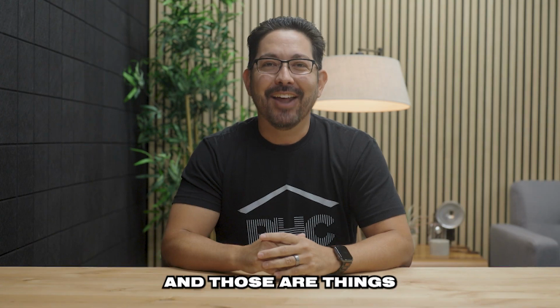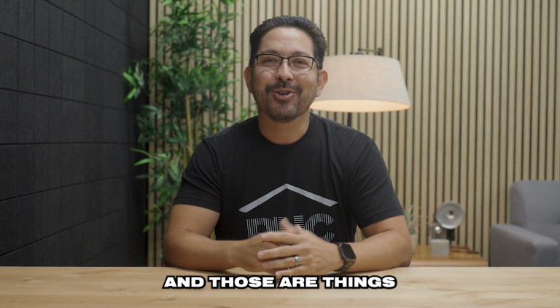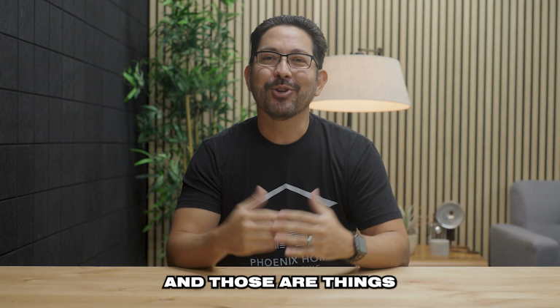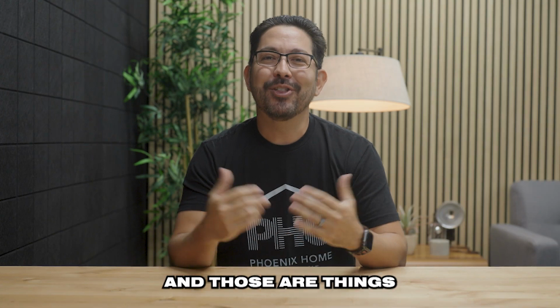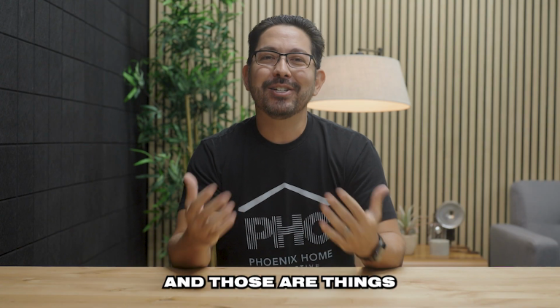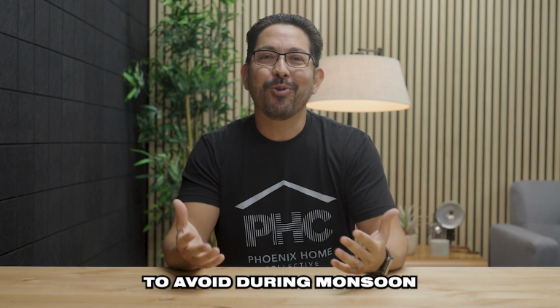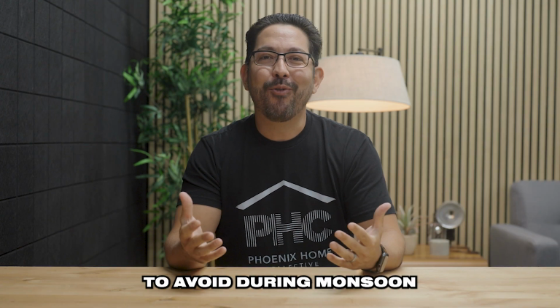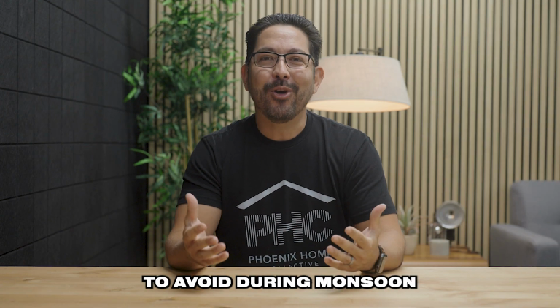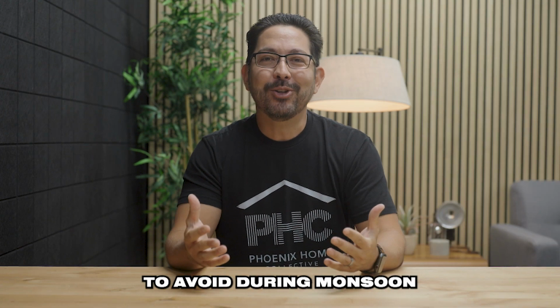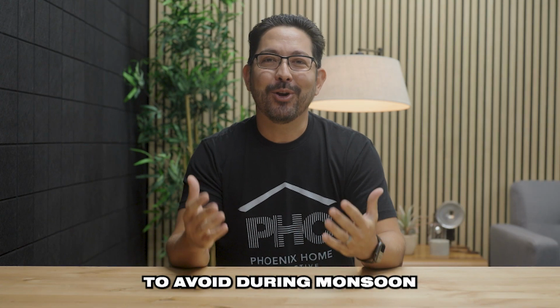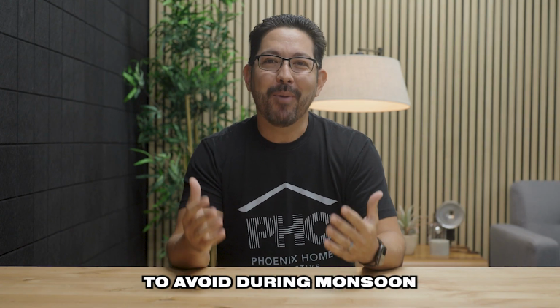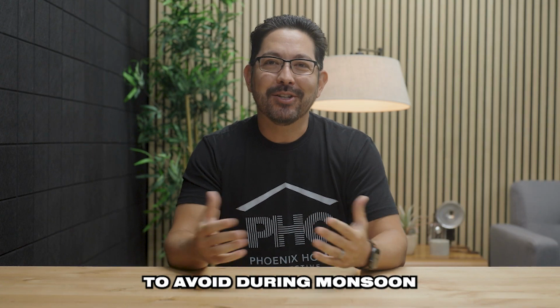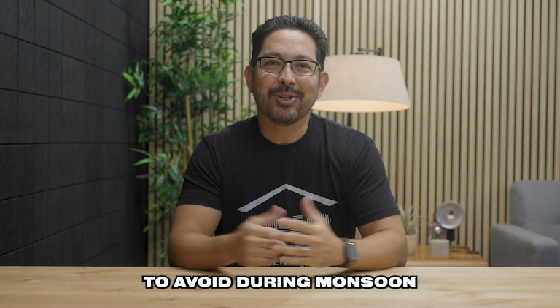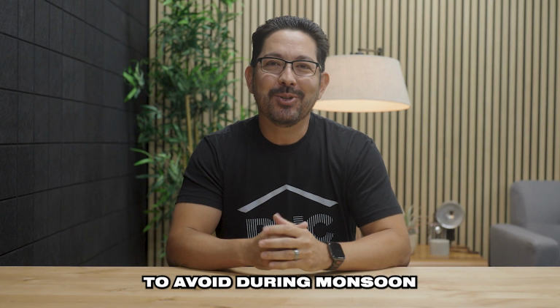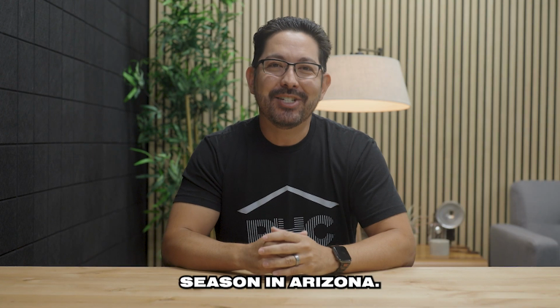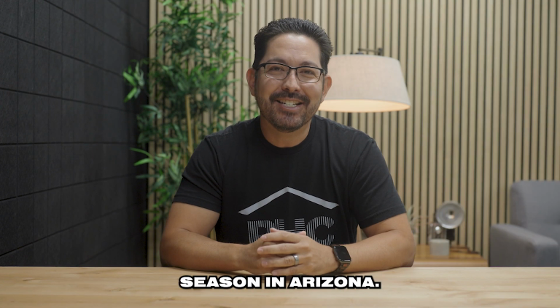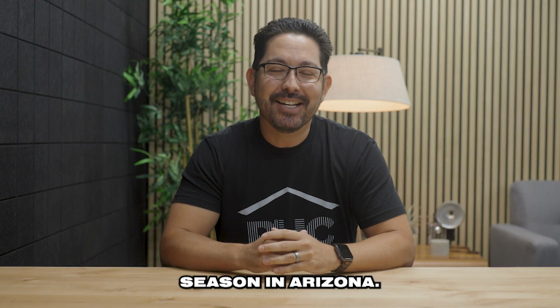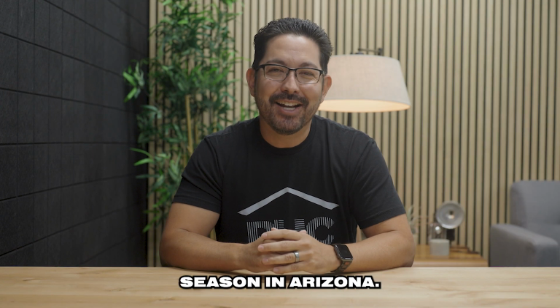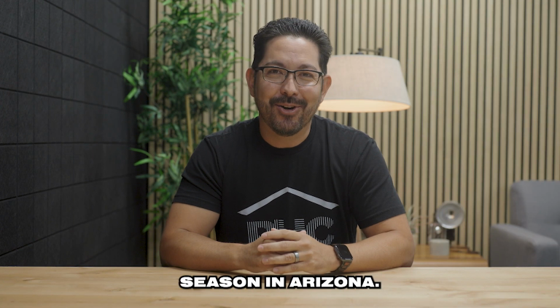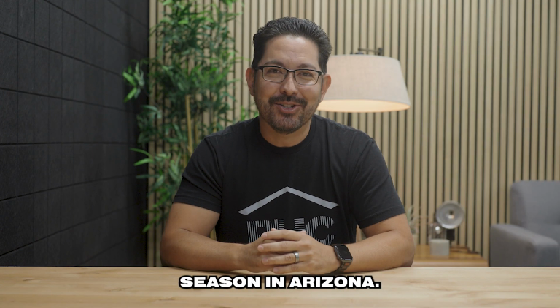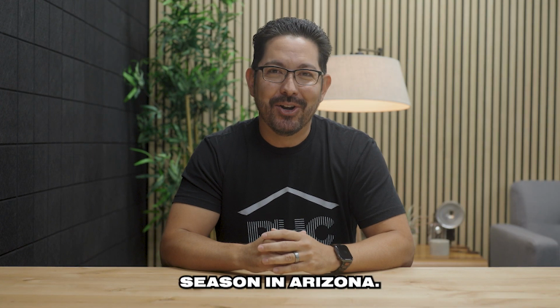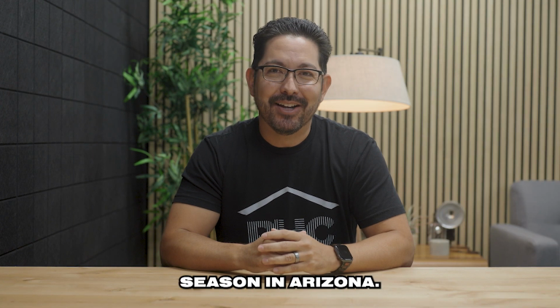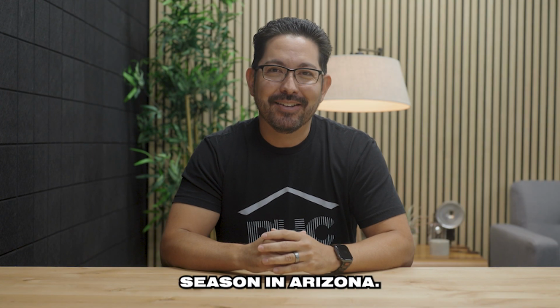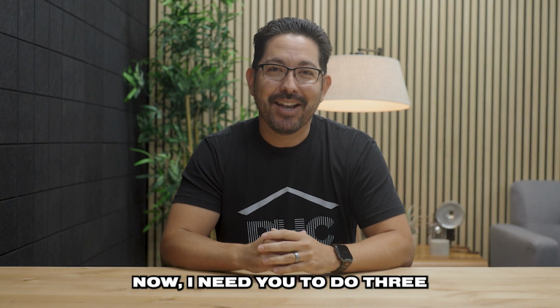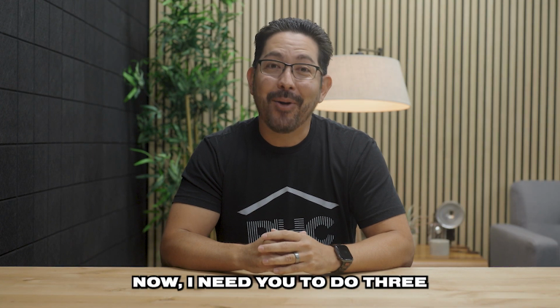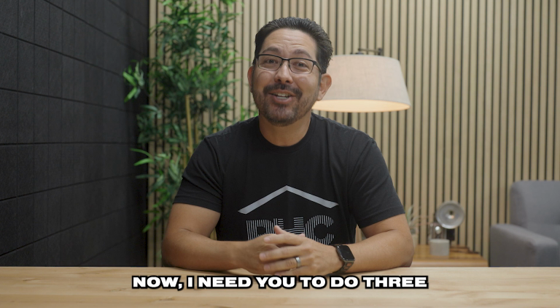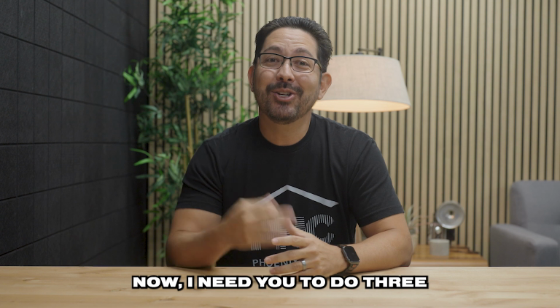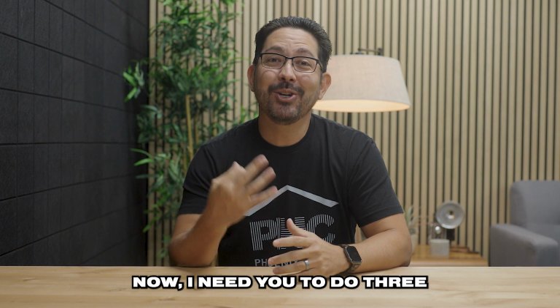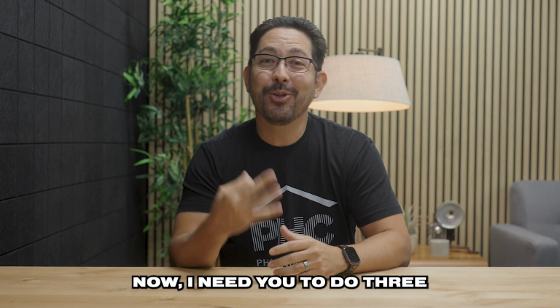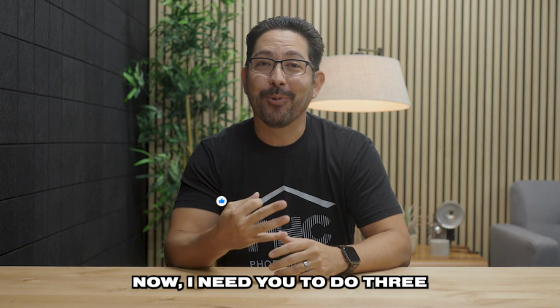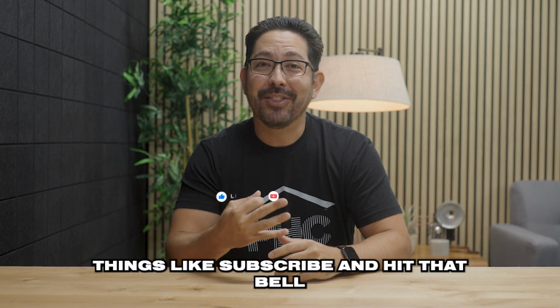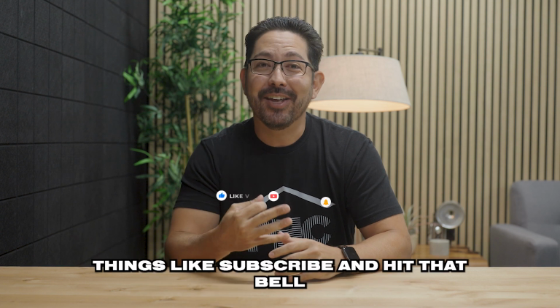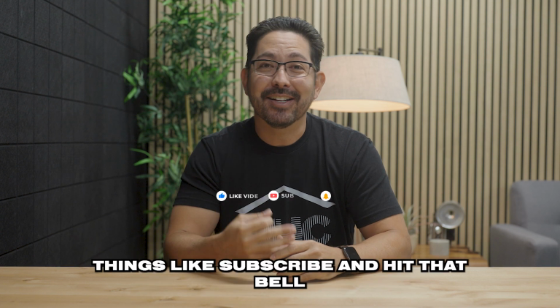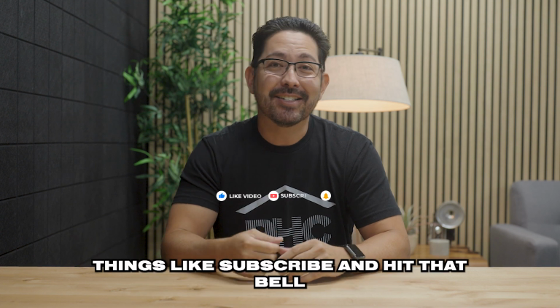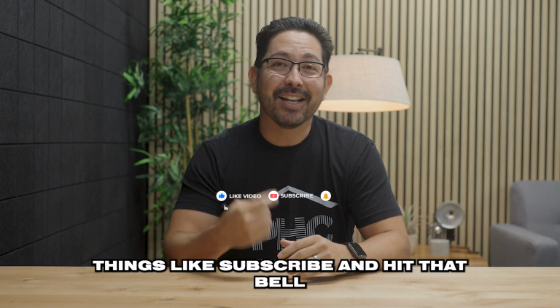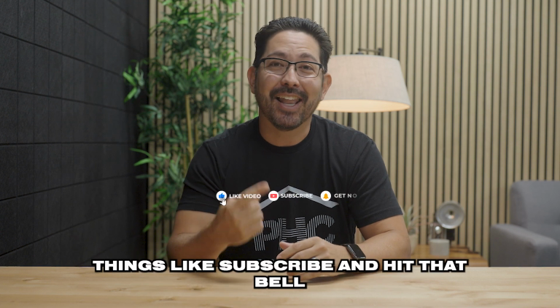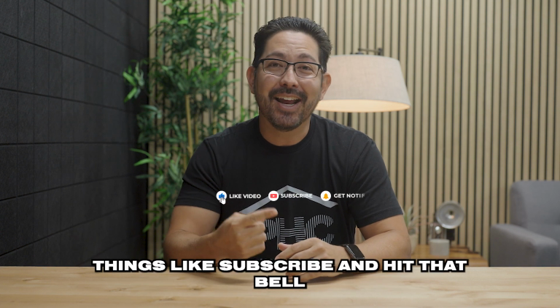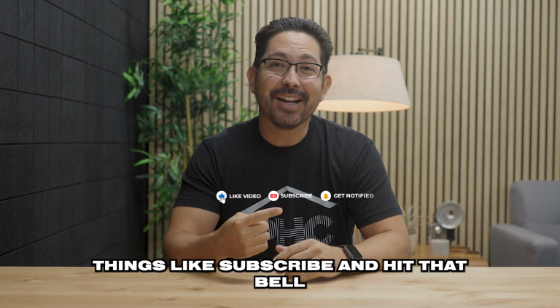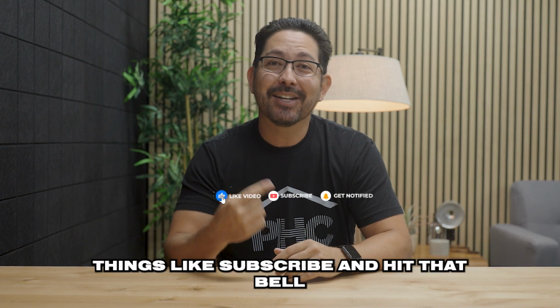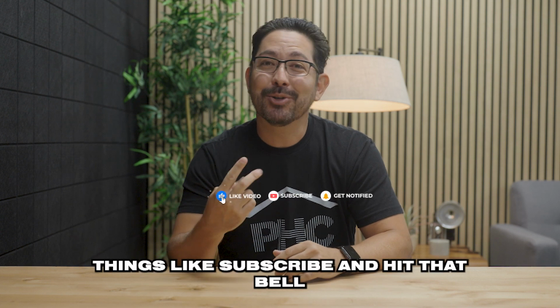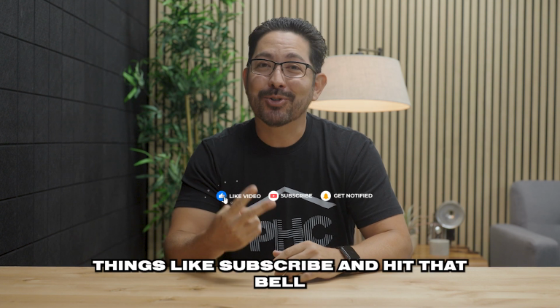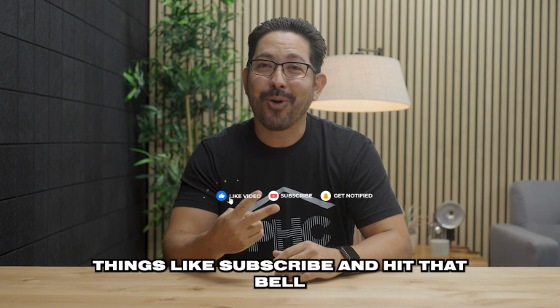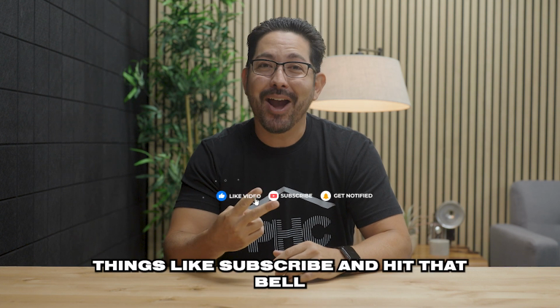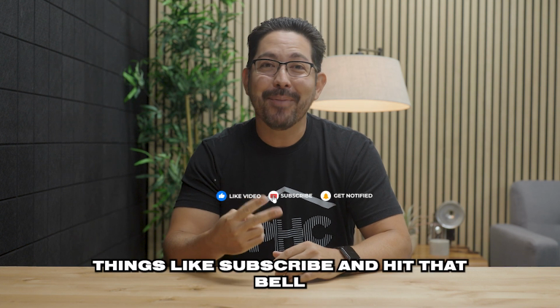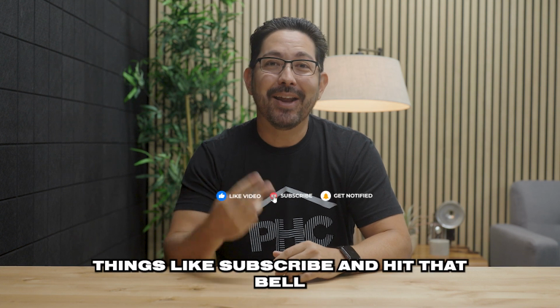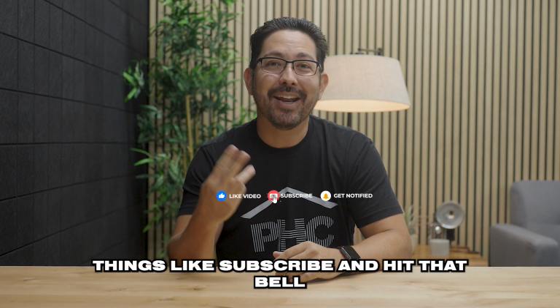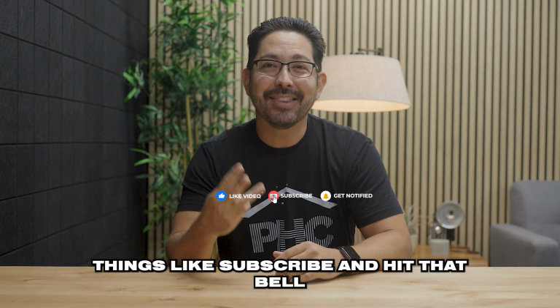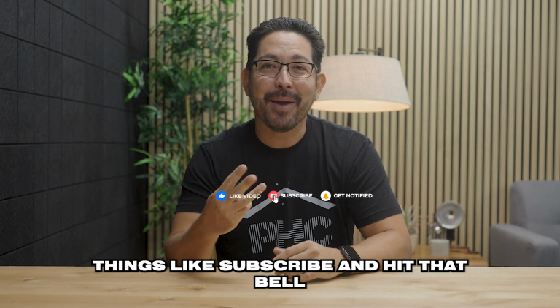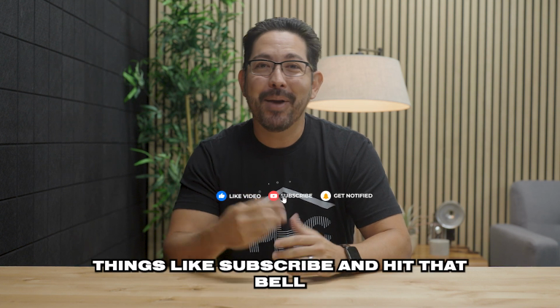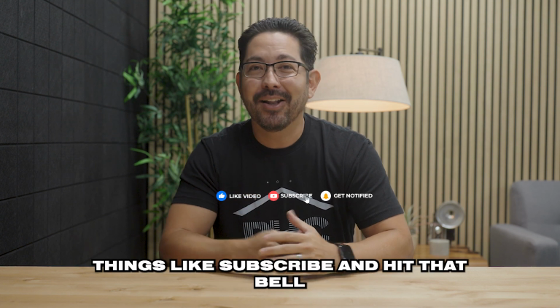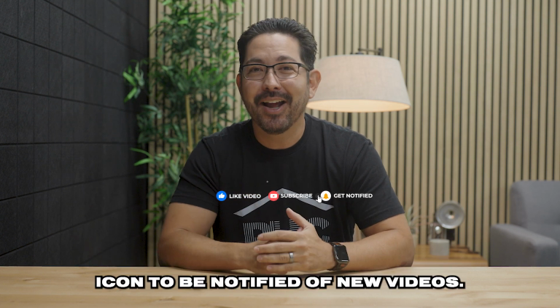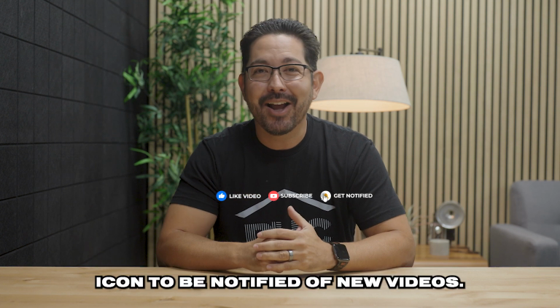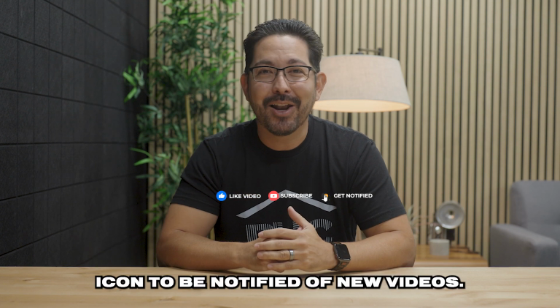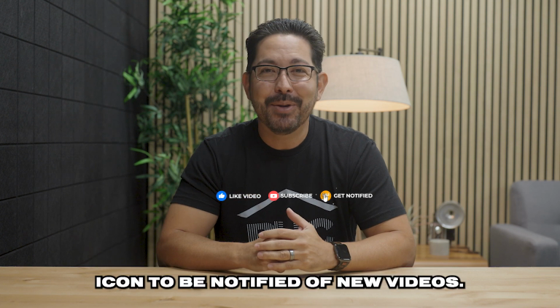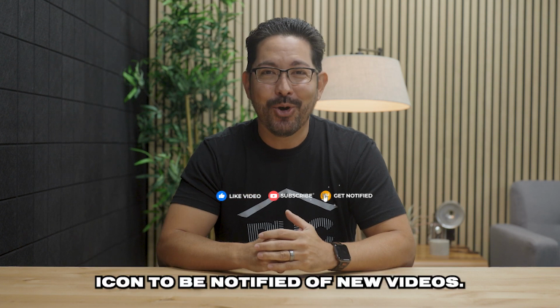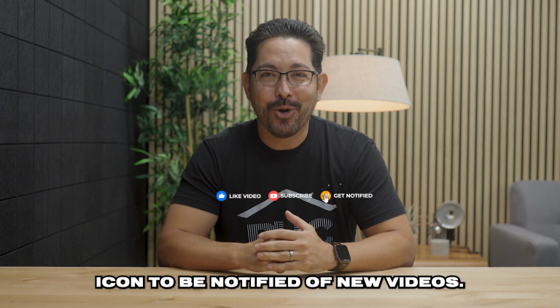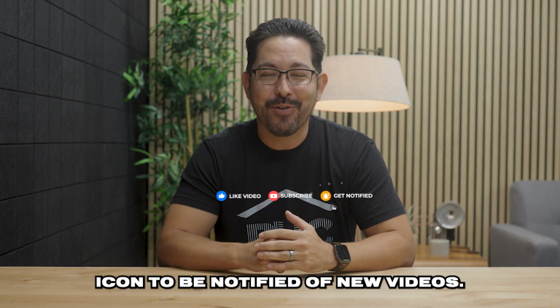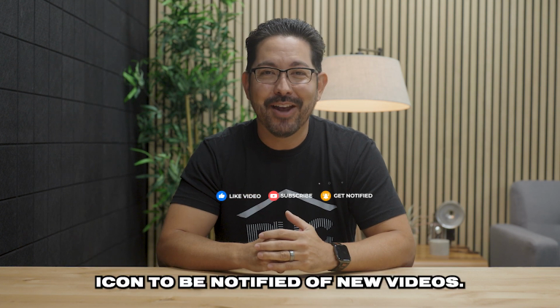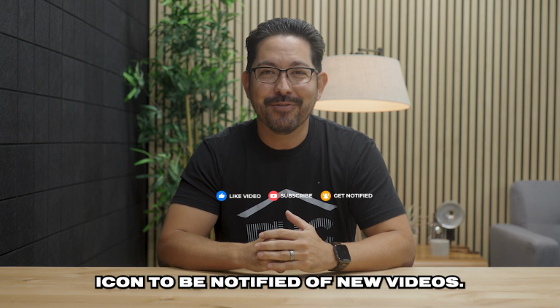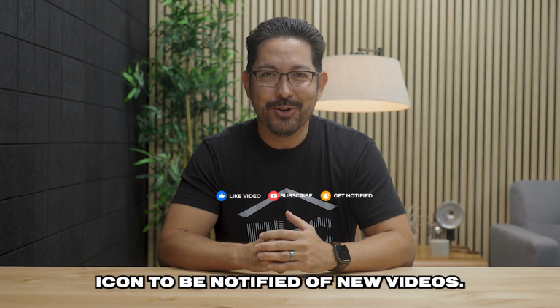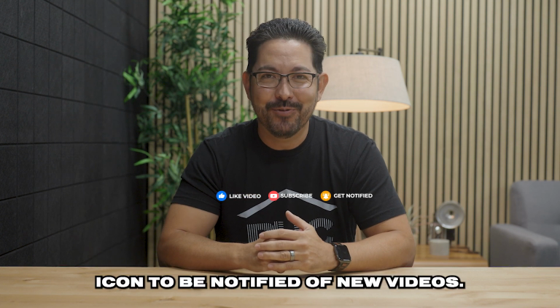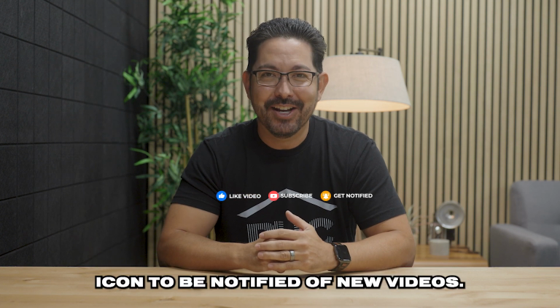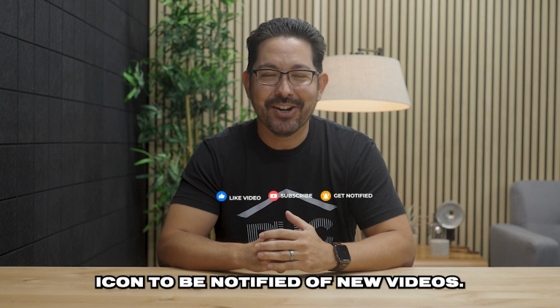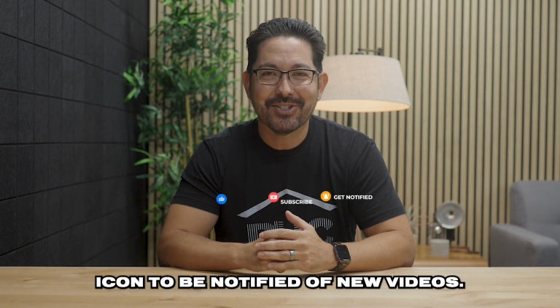And those are things to avoid during monsoon season in Arizona. Now I need you to do three things: like, subscribe, and hit that bell icon to be notified of new videos.